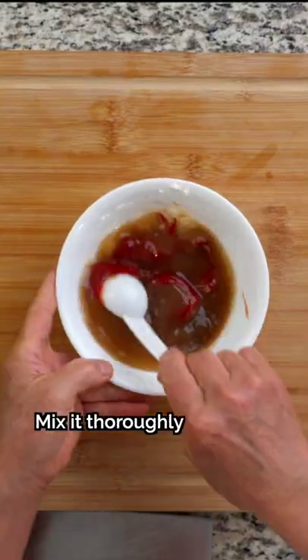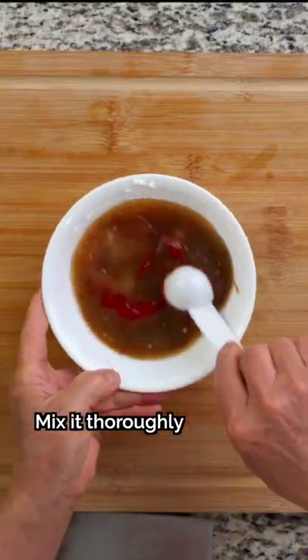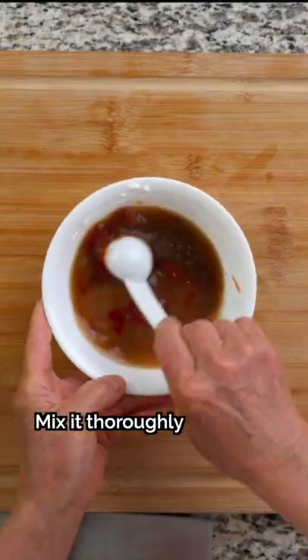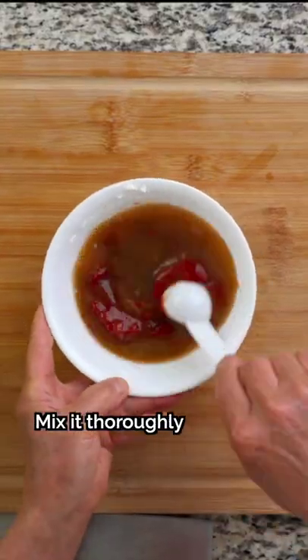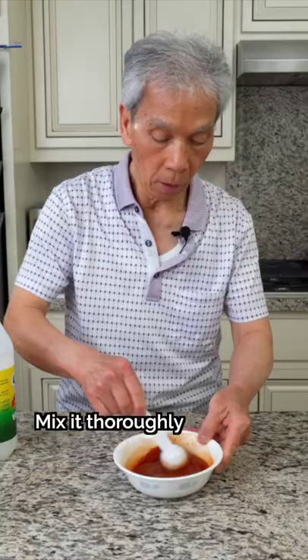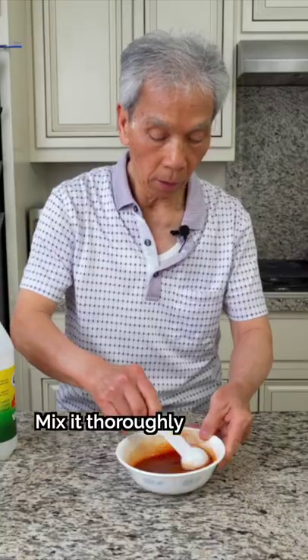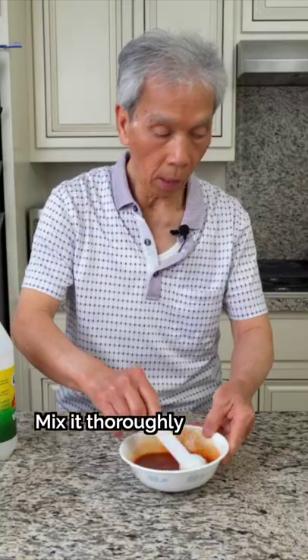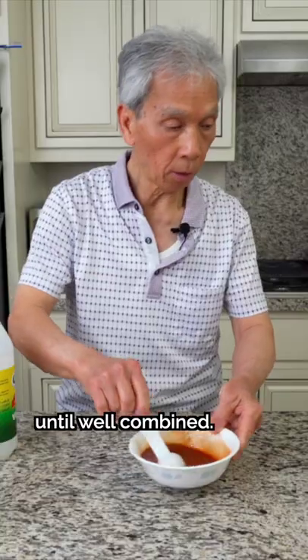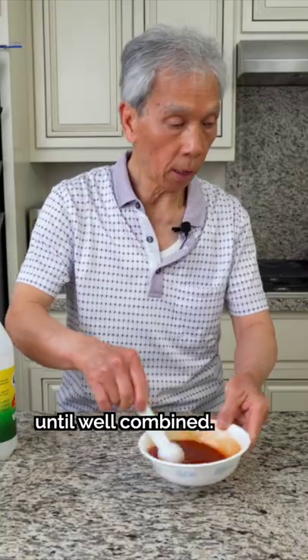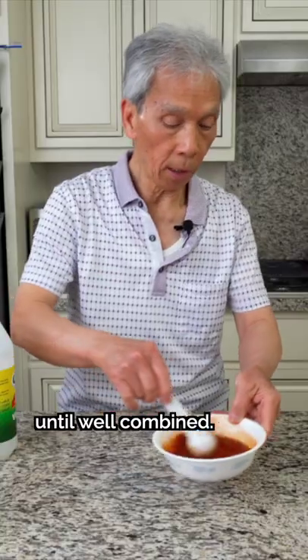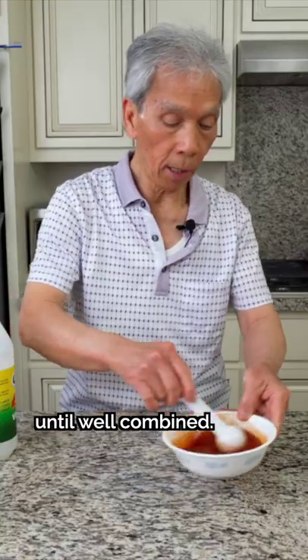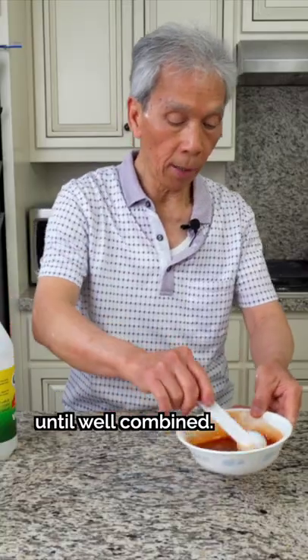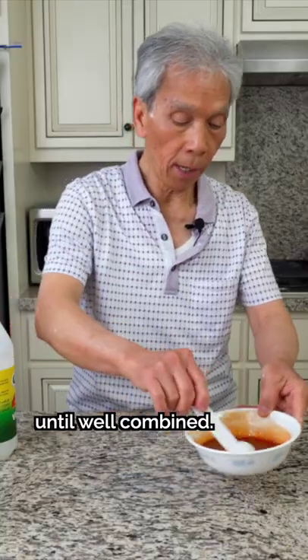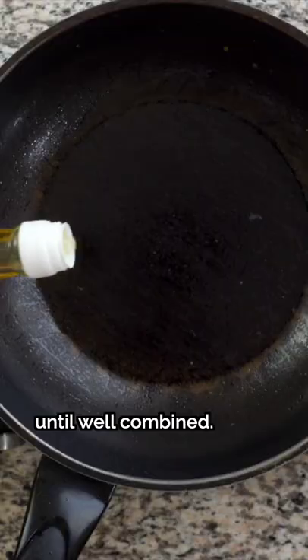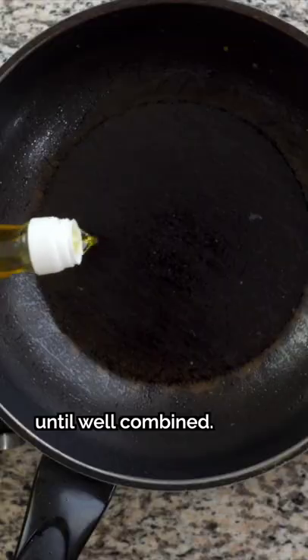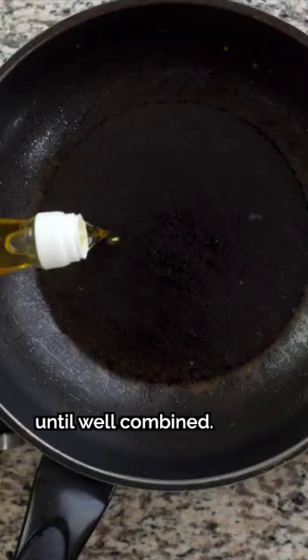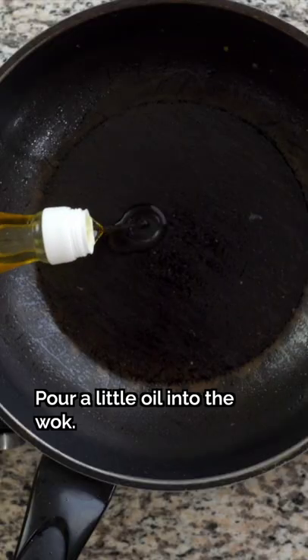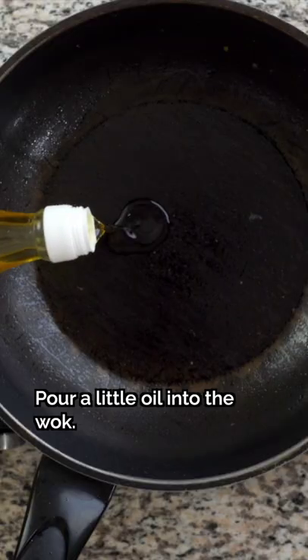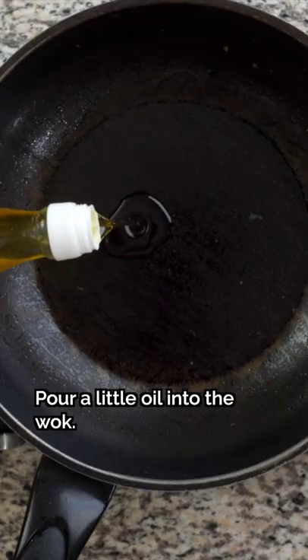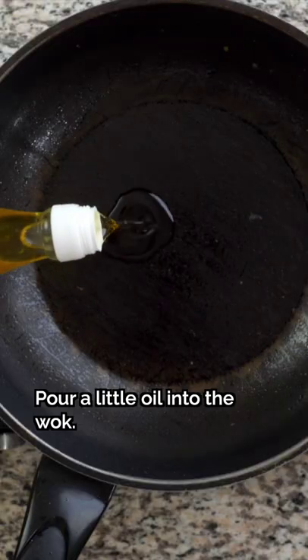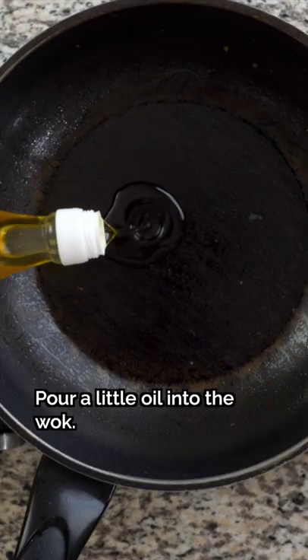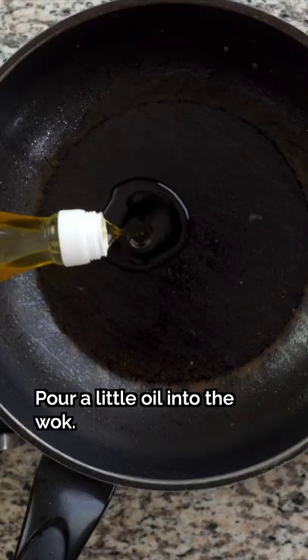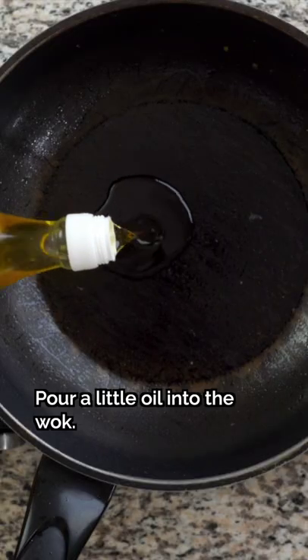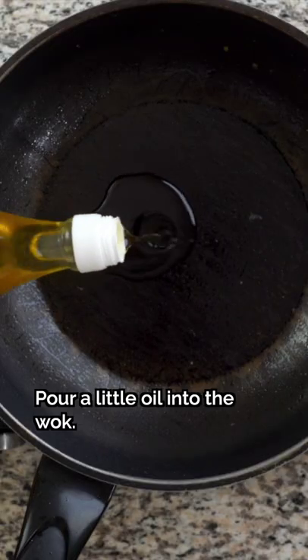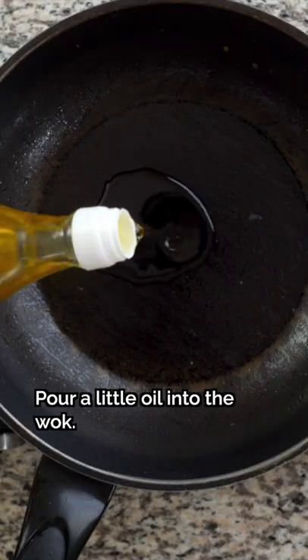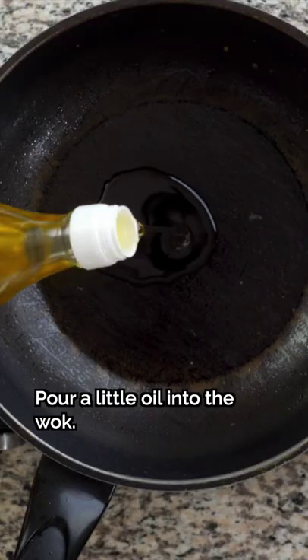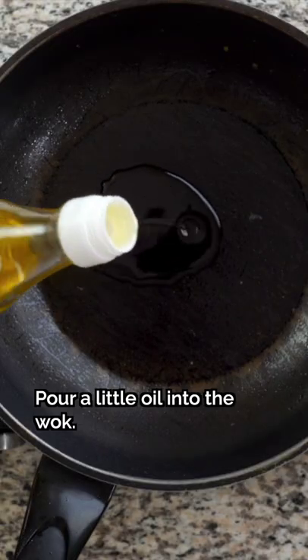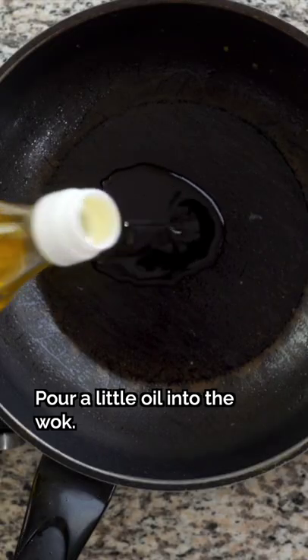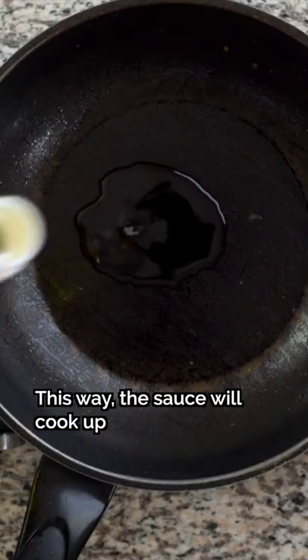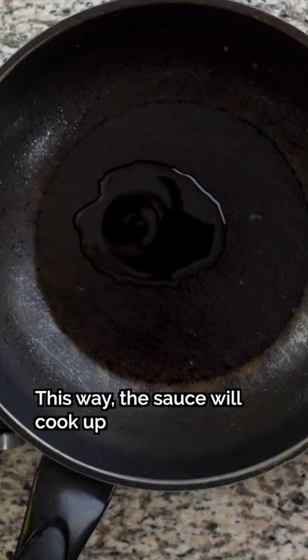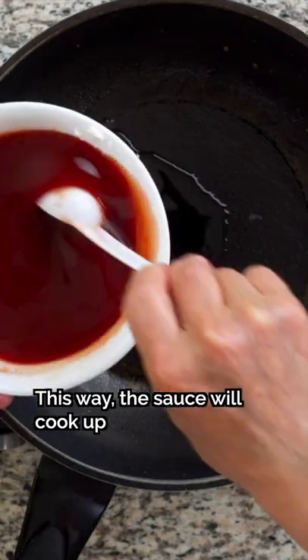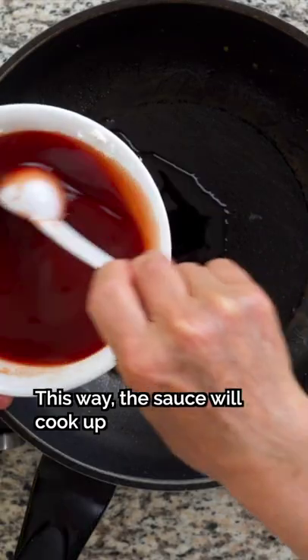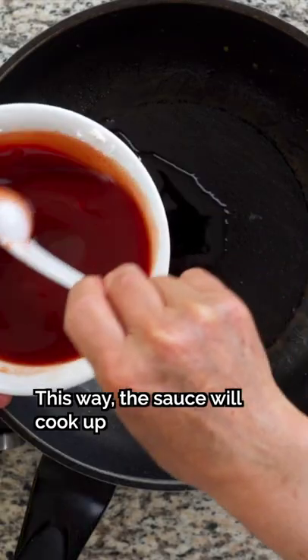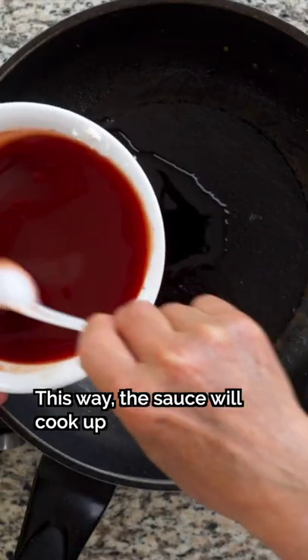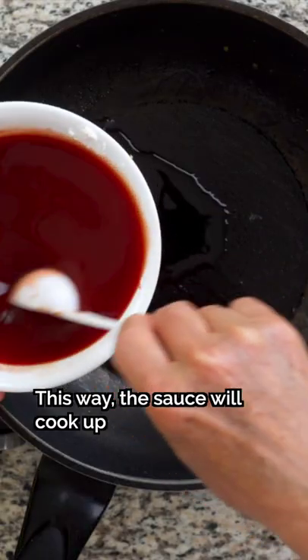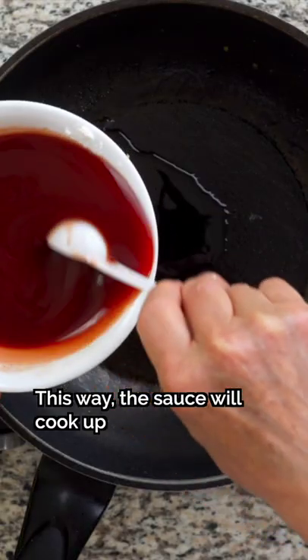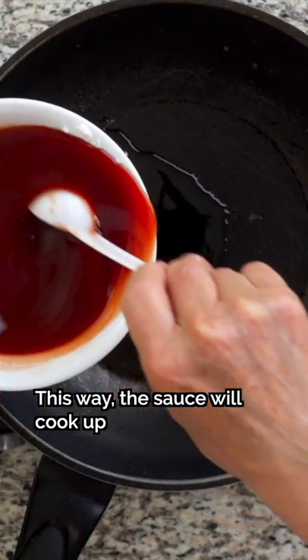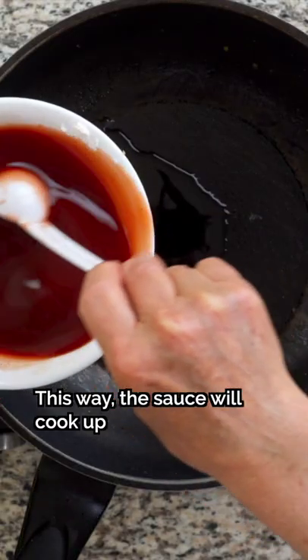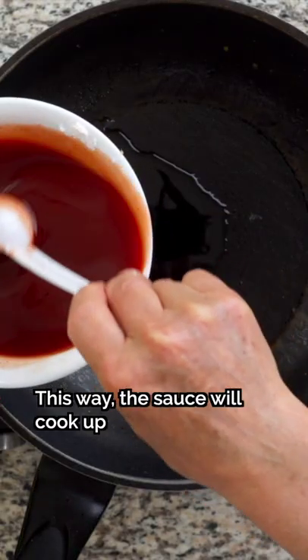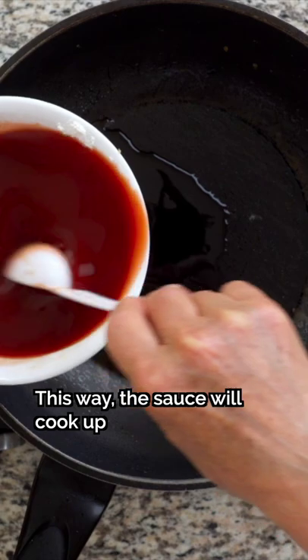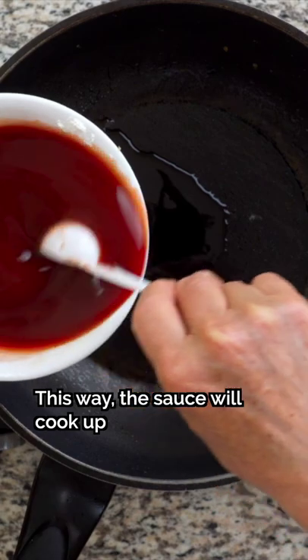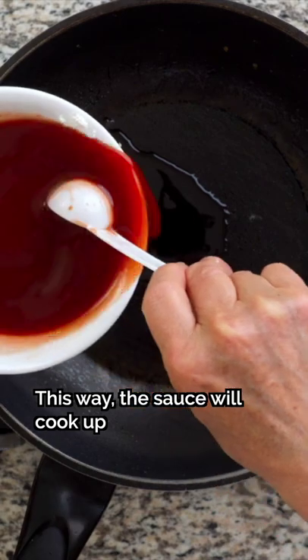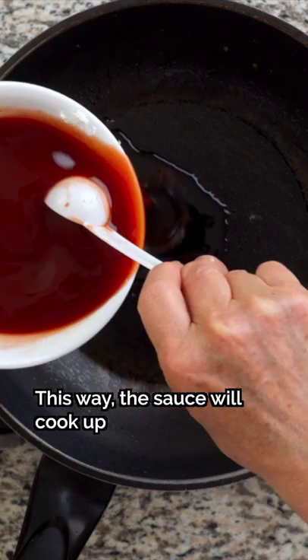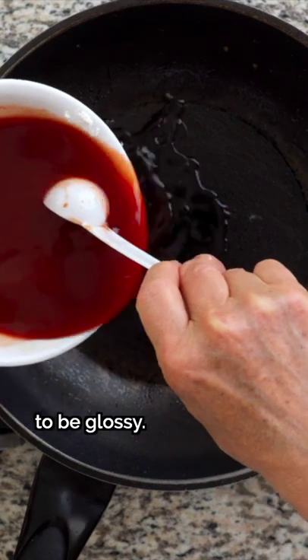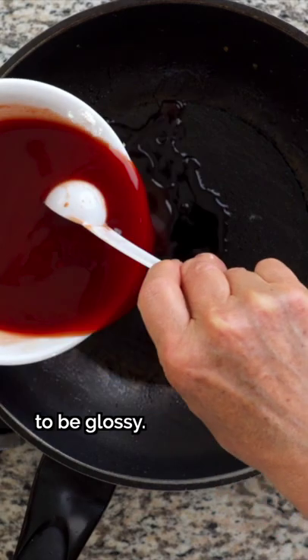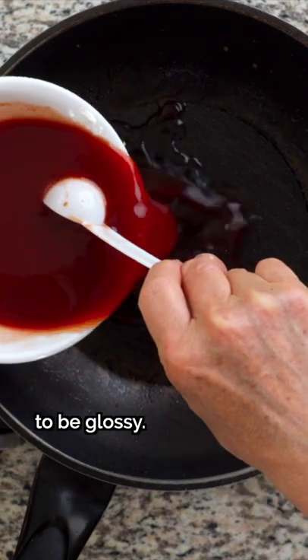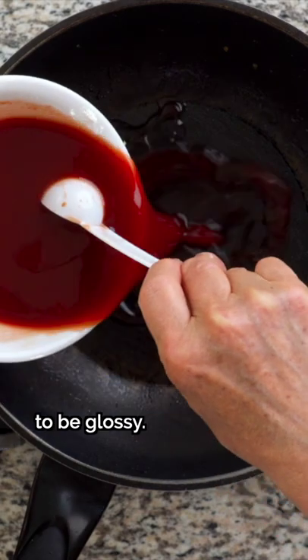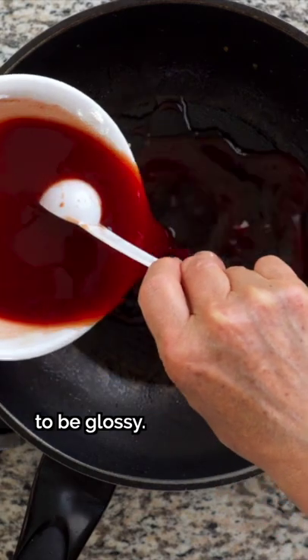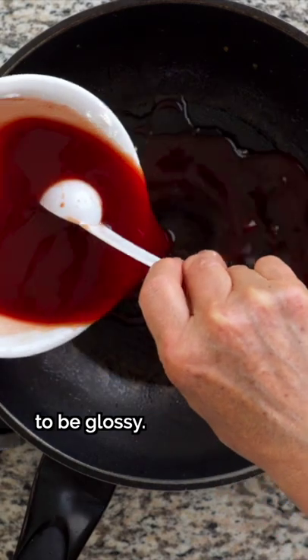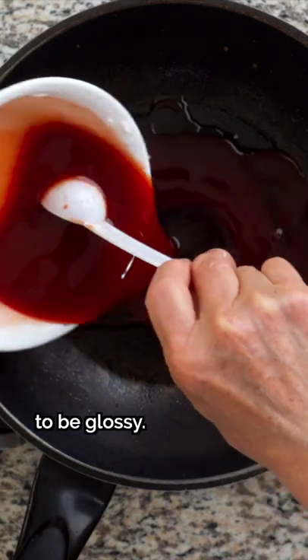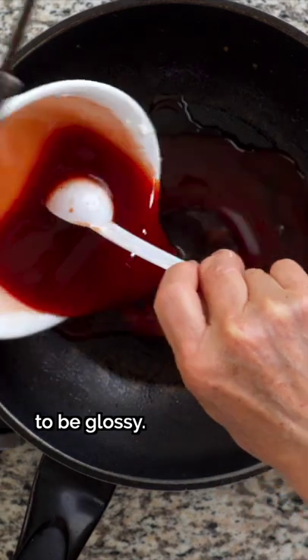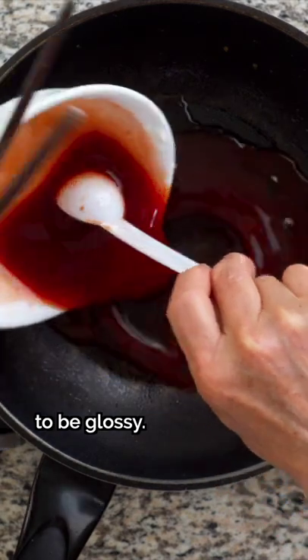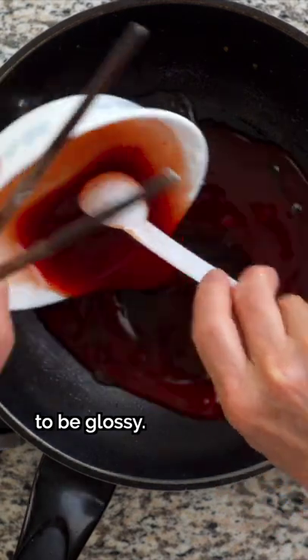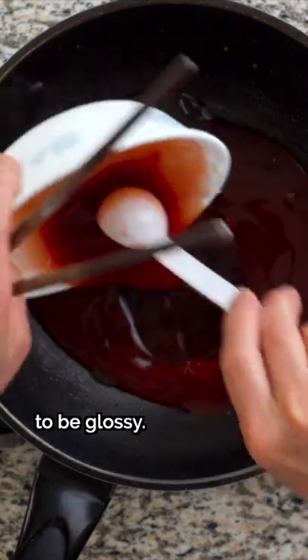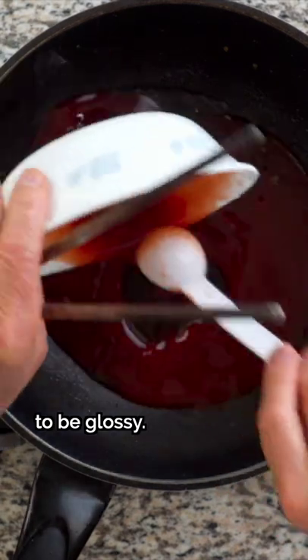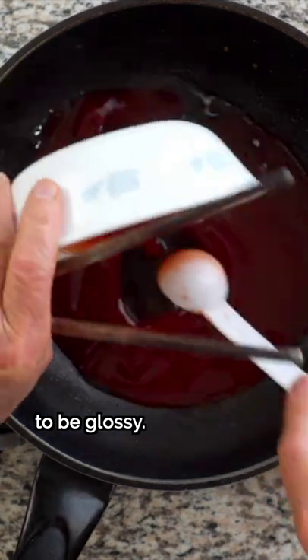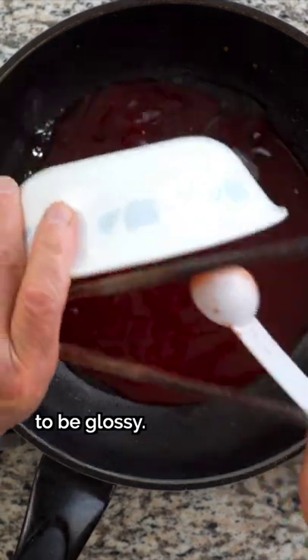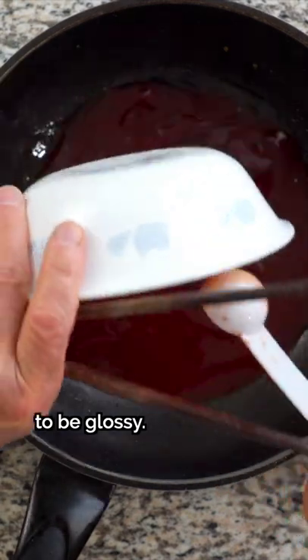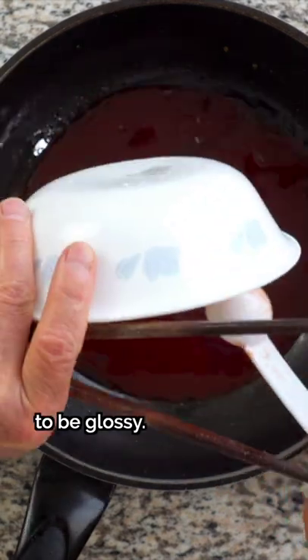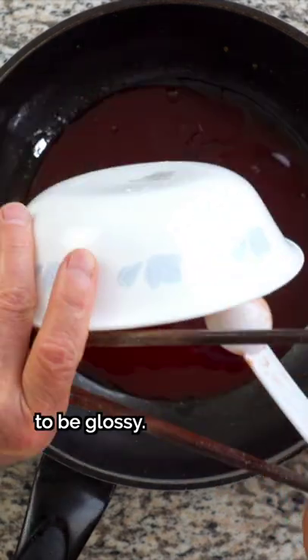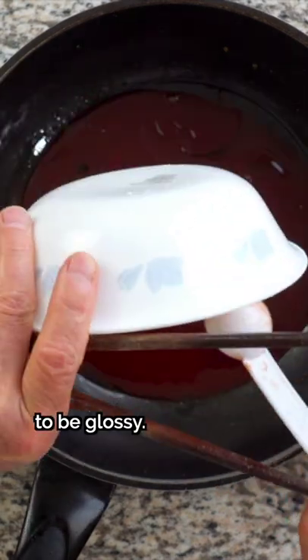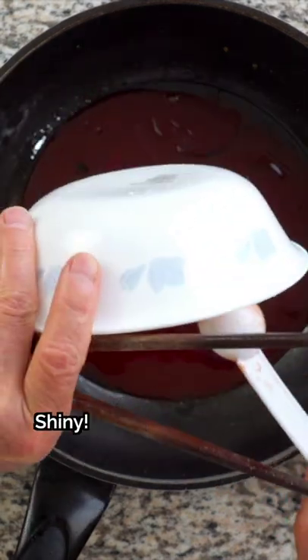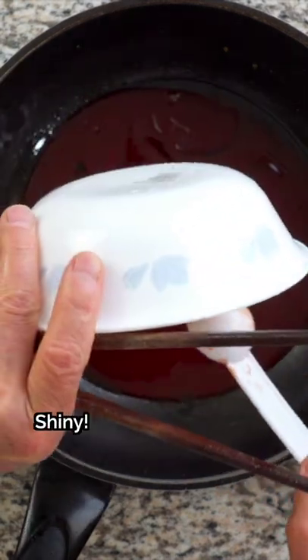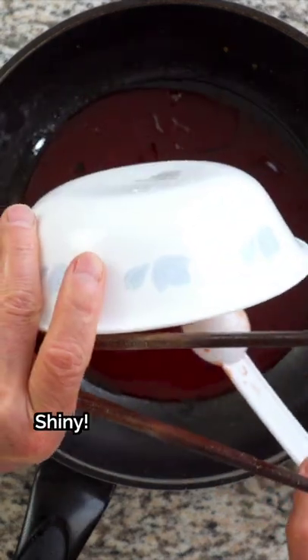Mix it thoroughly until well combined. We'll add a little oil in it — like this — and the texture will be lighter. It's lighter.